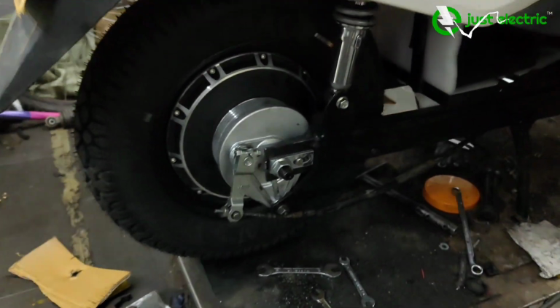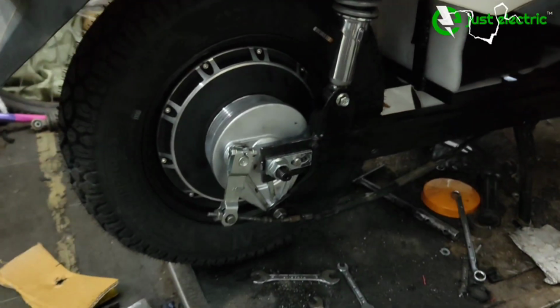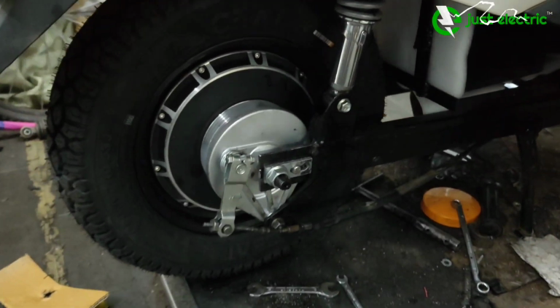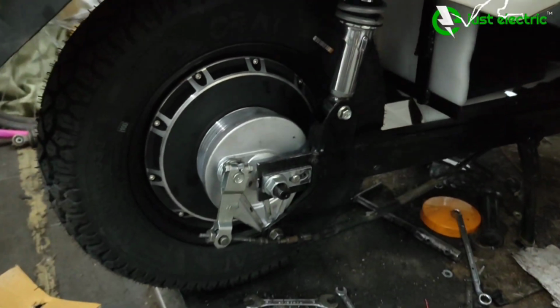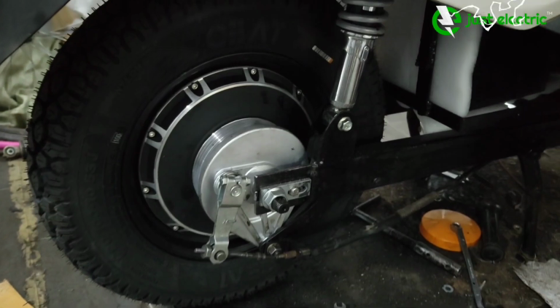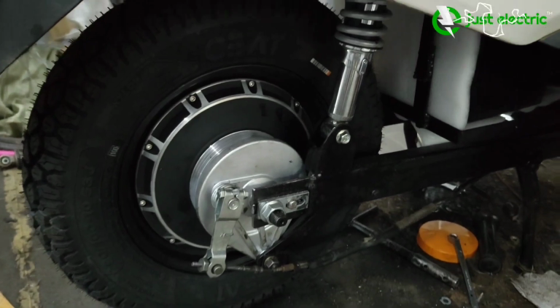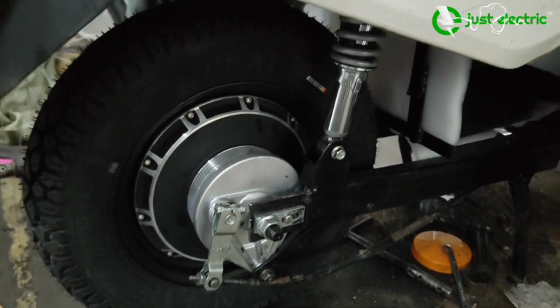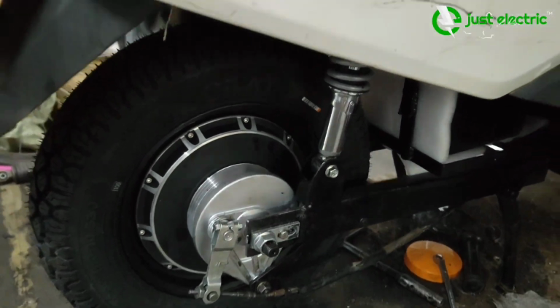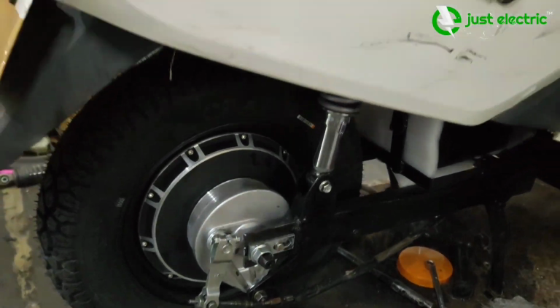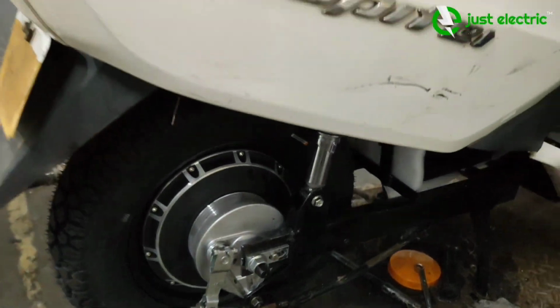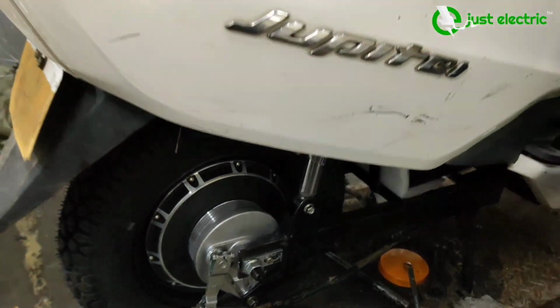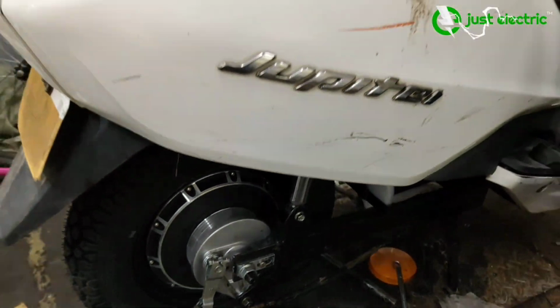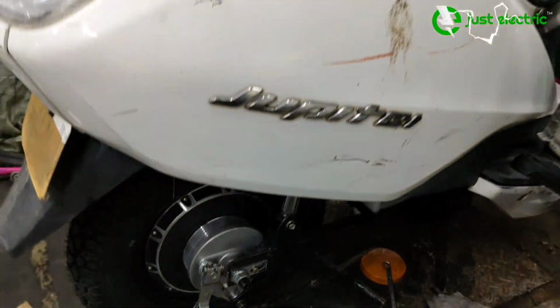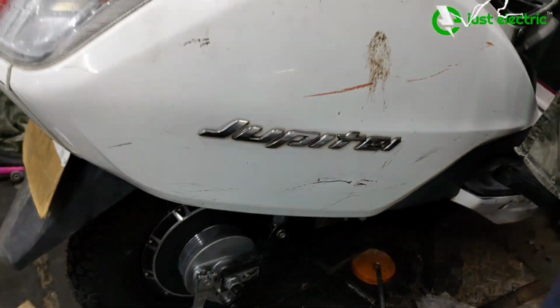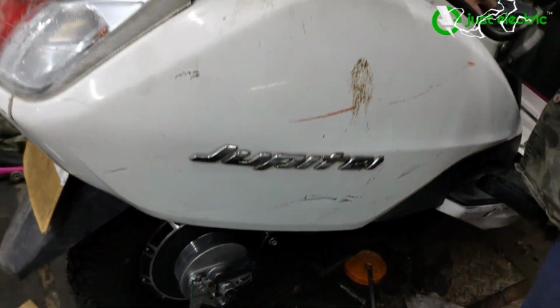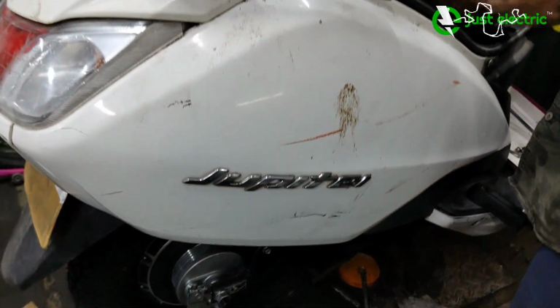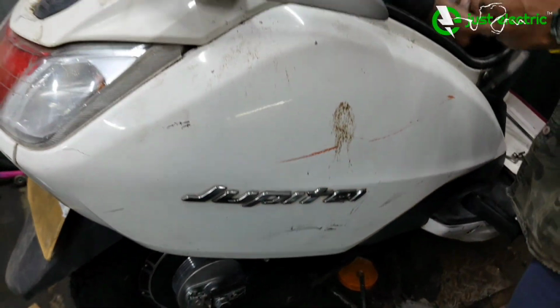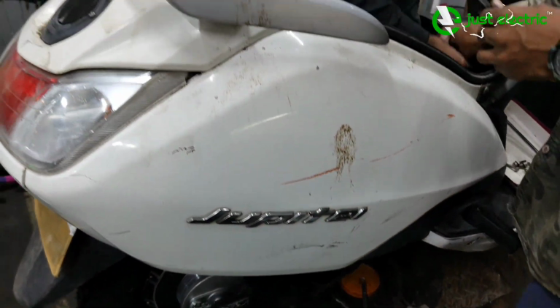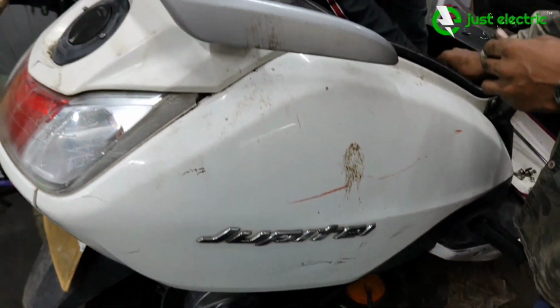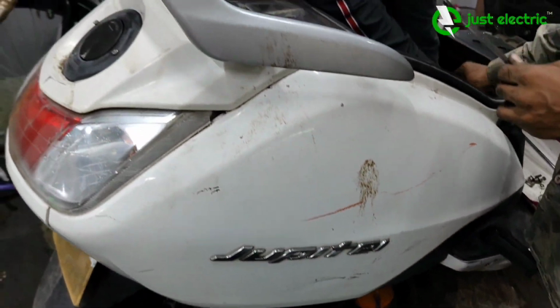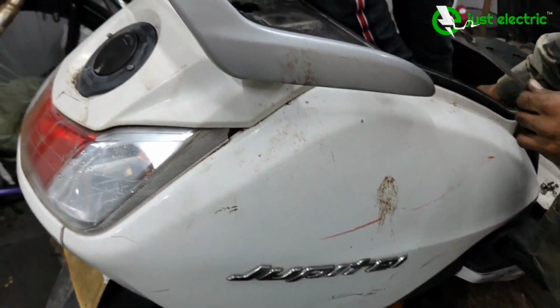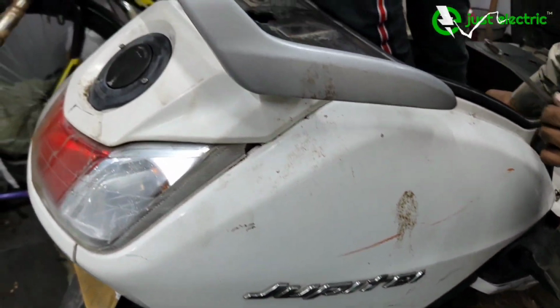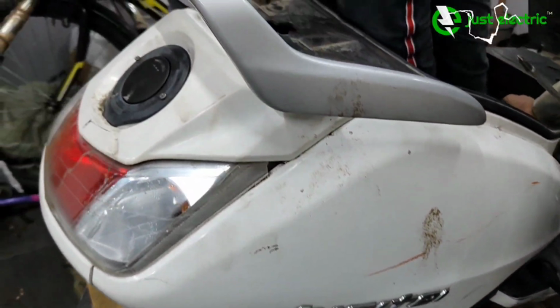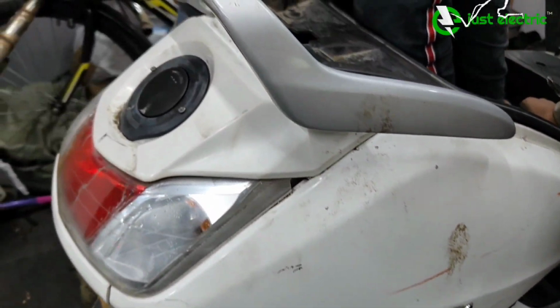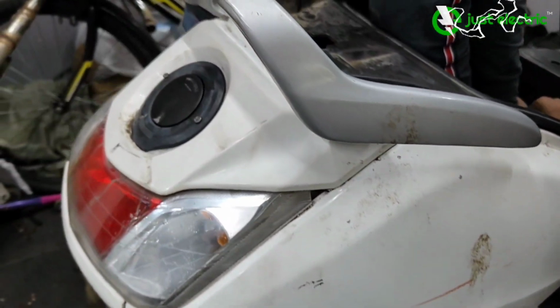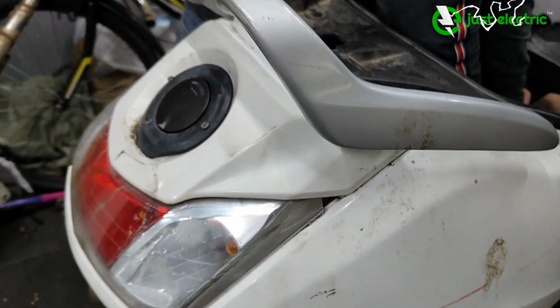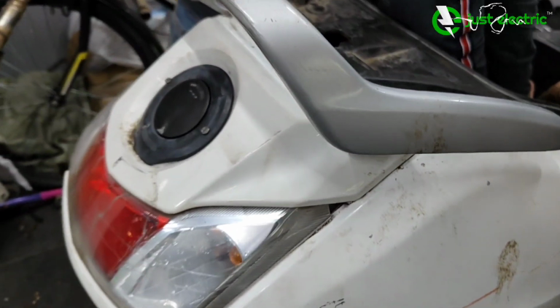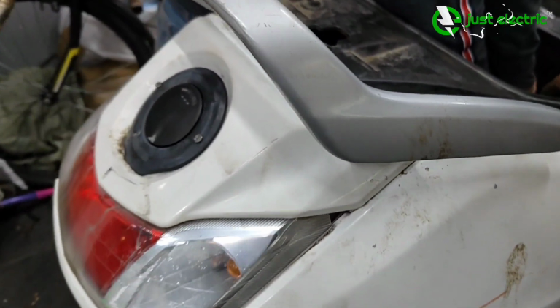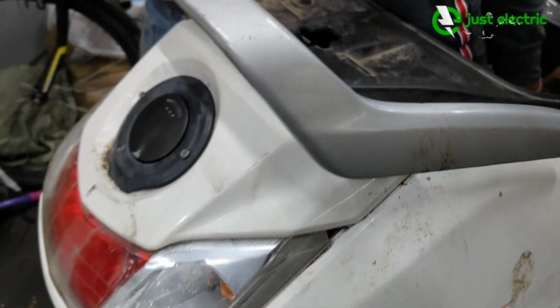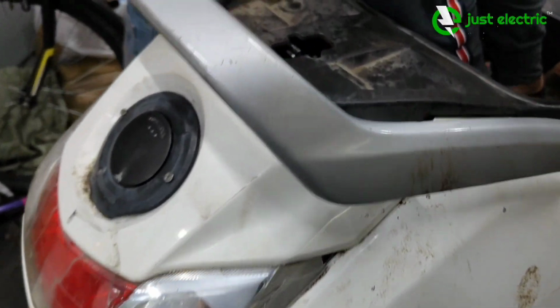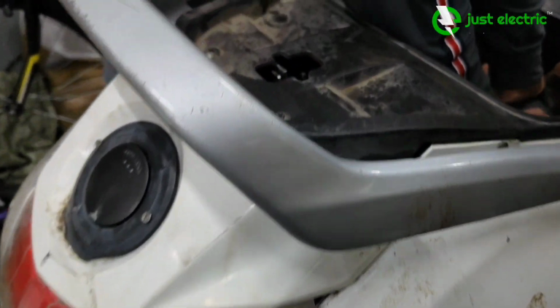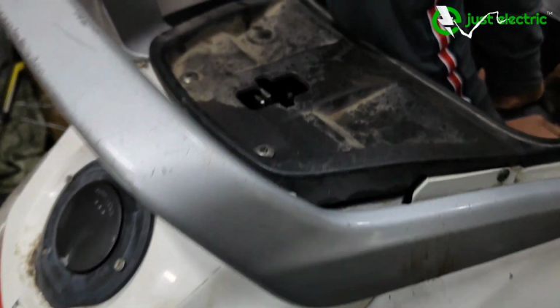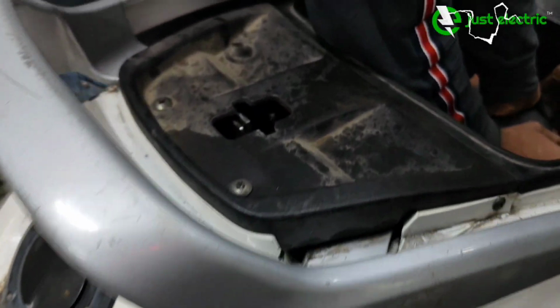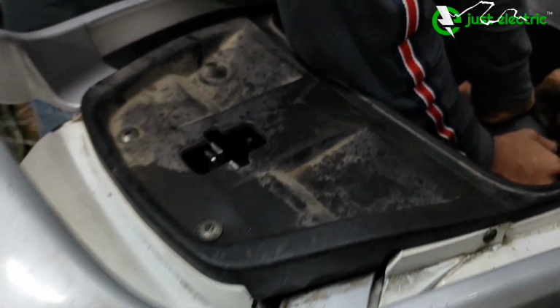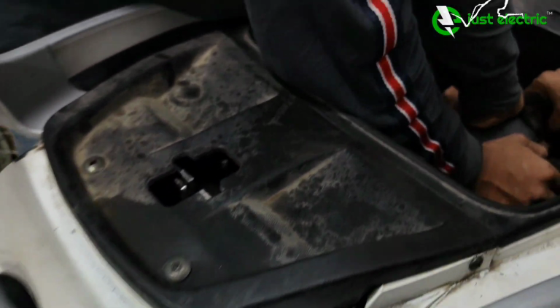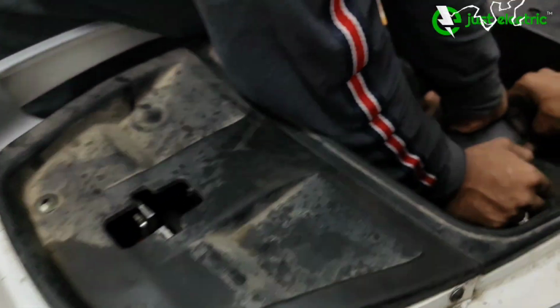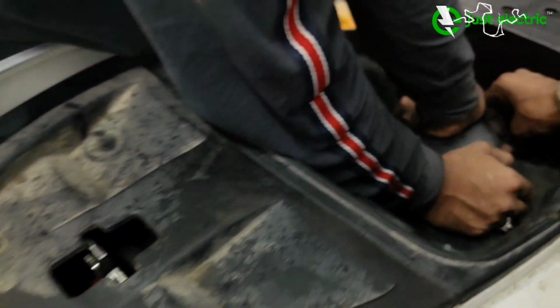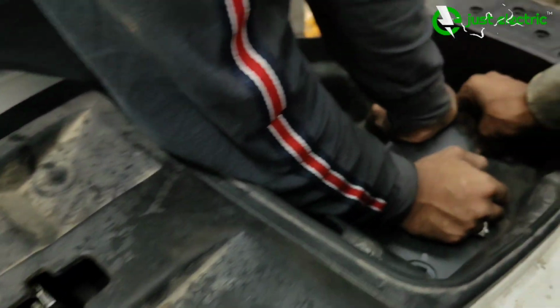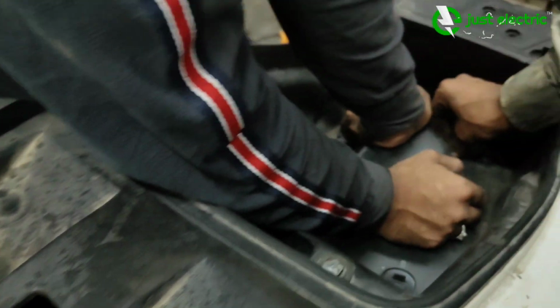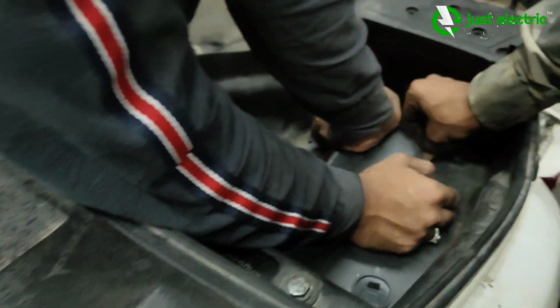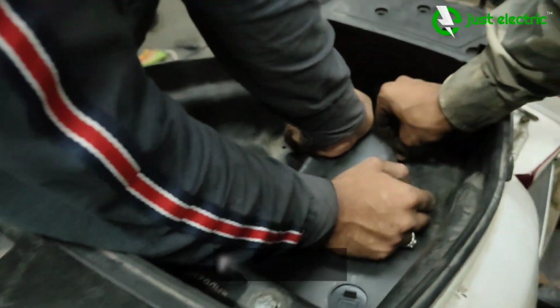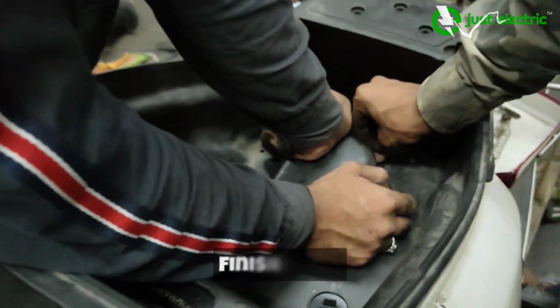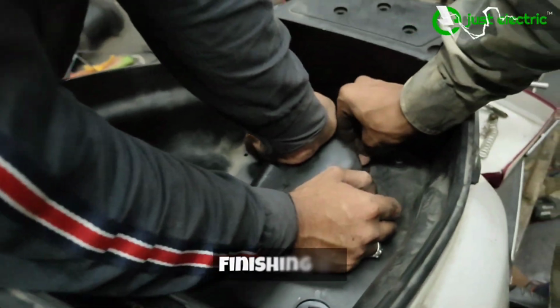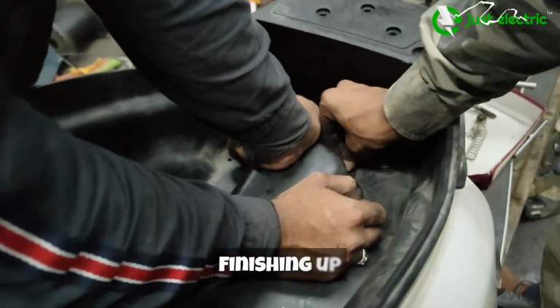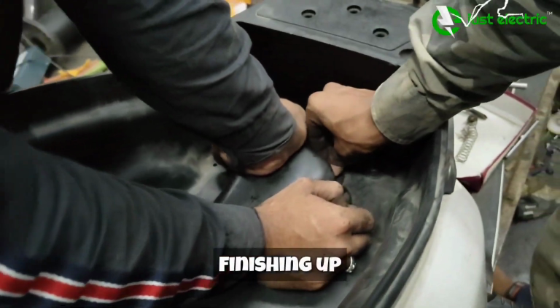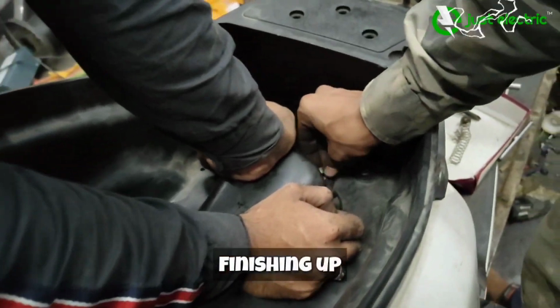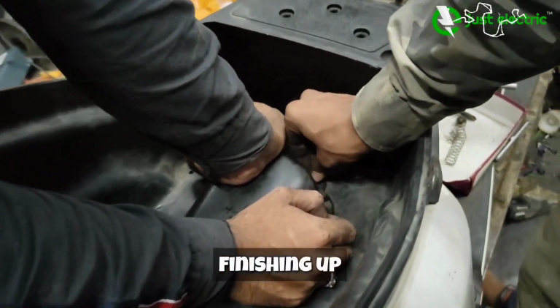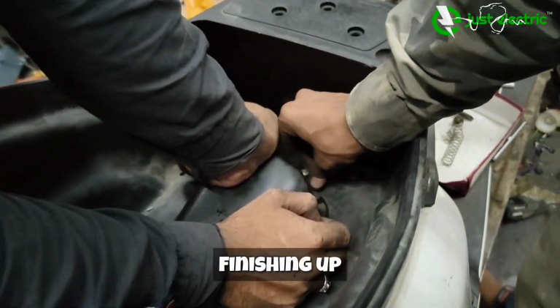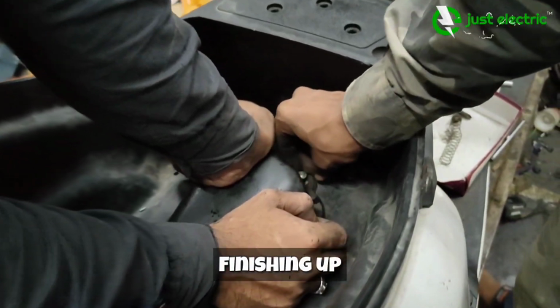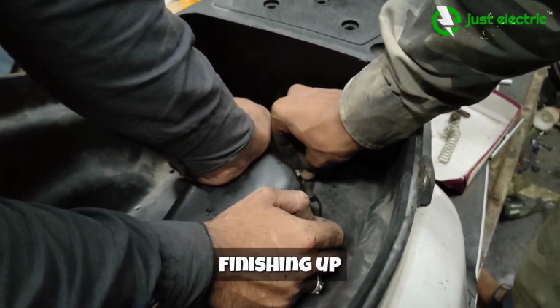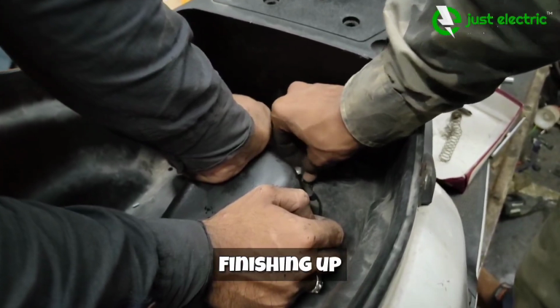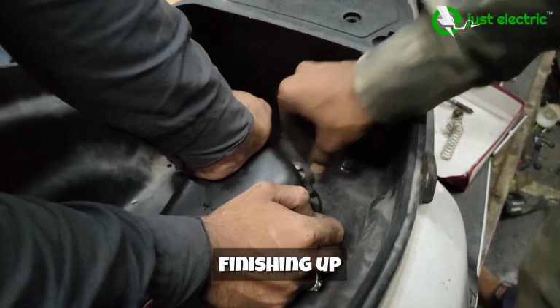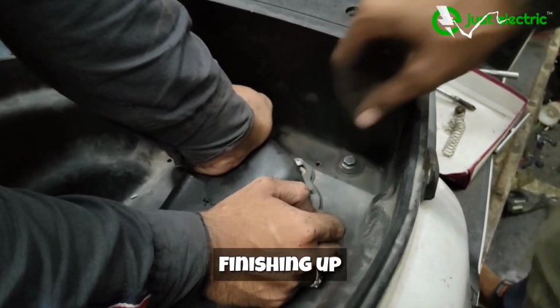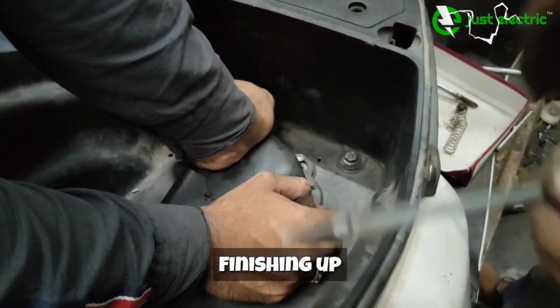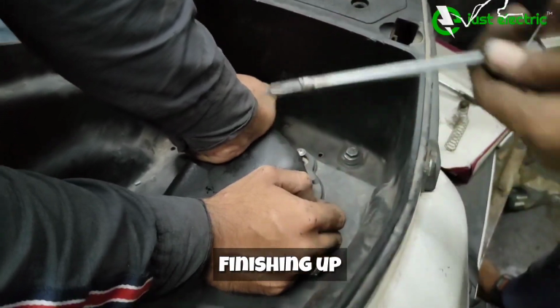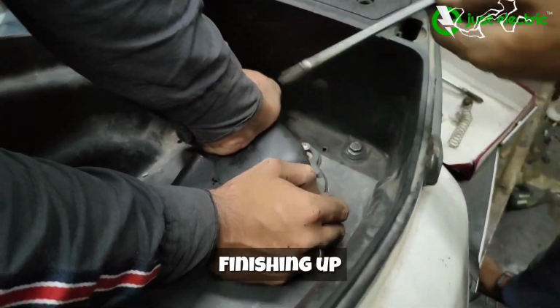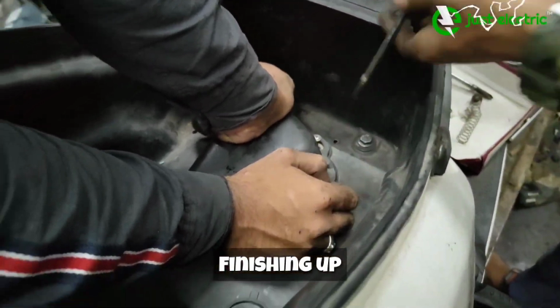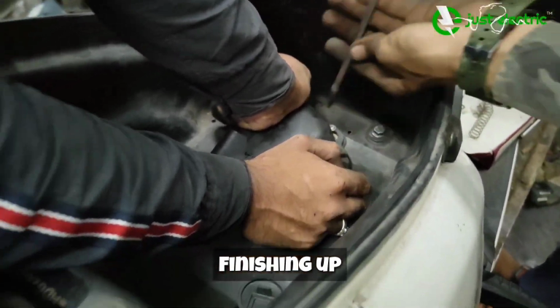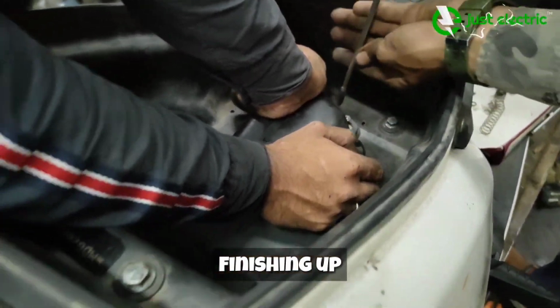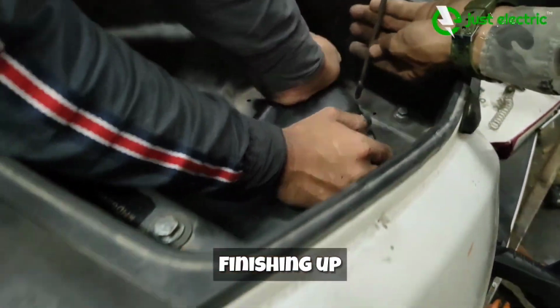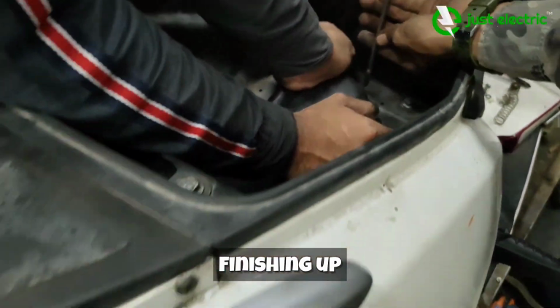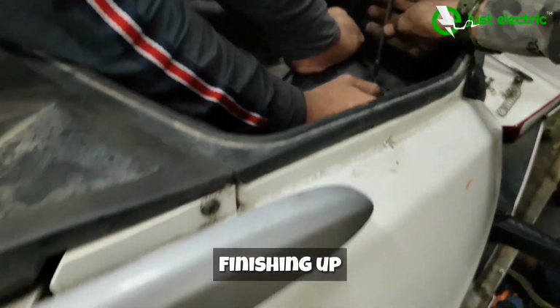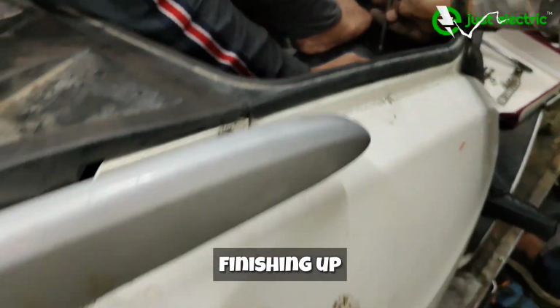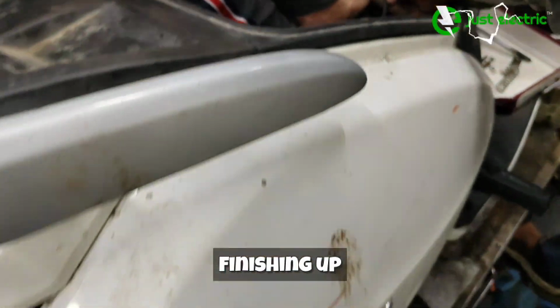Now we are attaching the boot. We have also given a slot for mobile charging near the boot so that you can charge your phone.